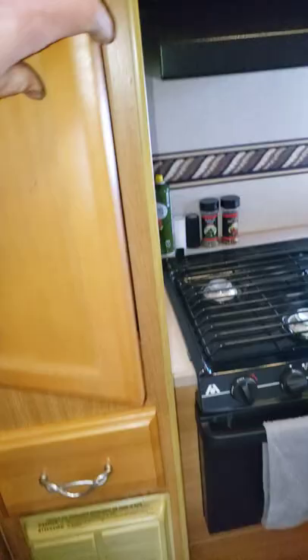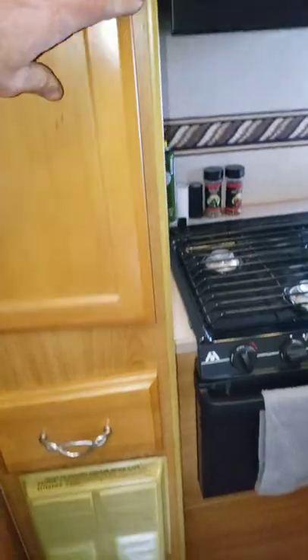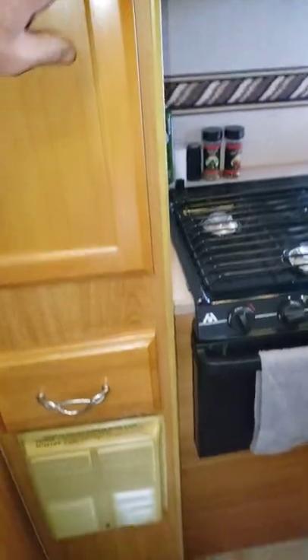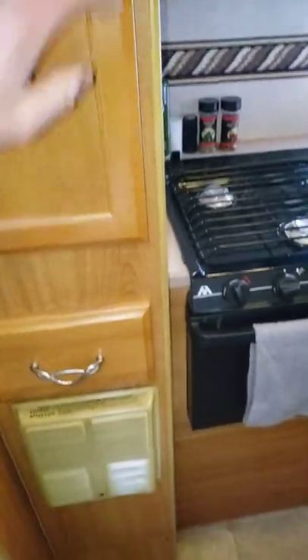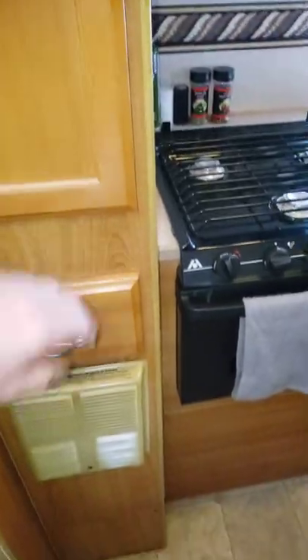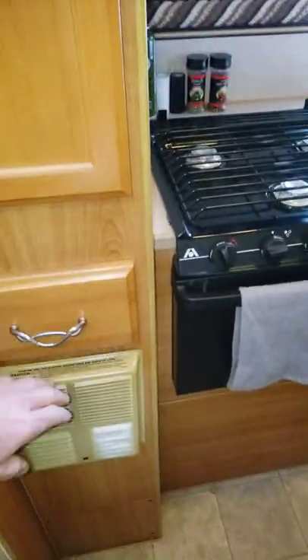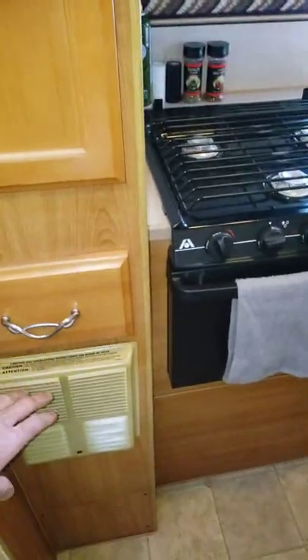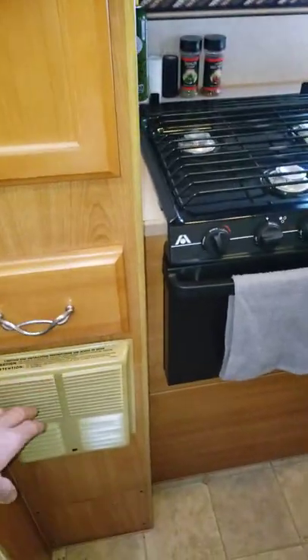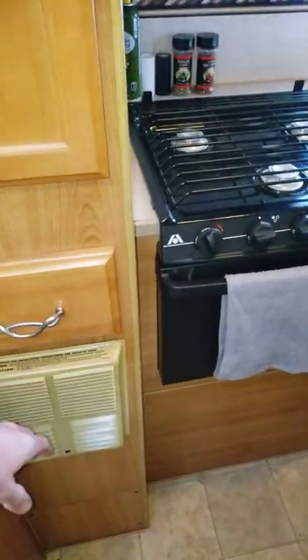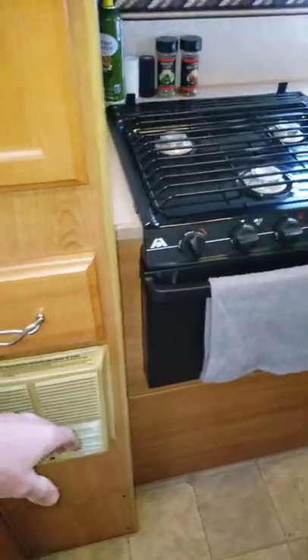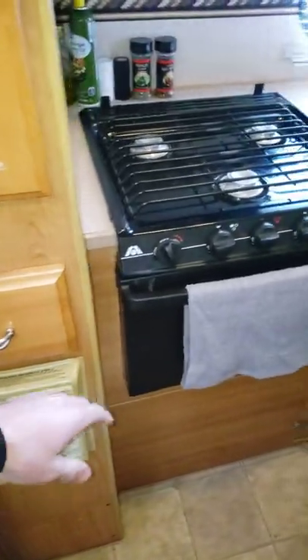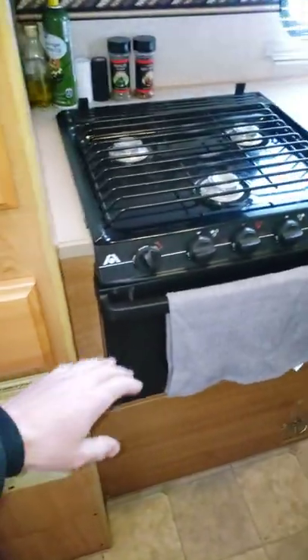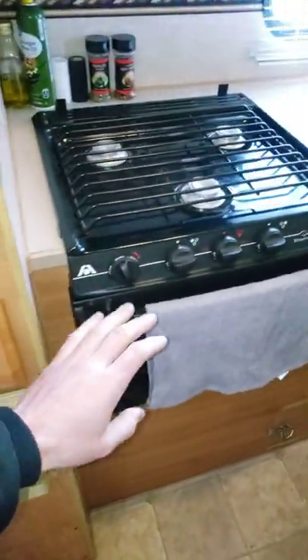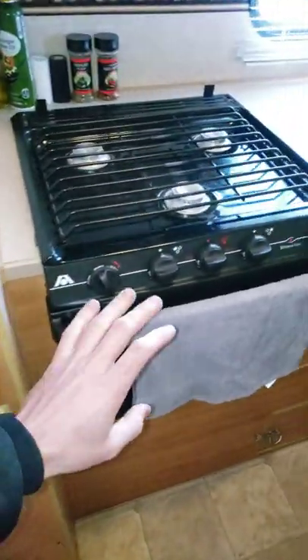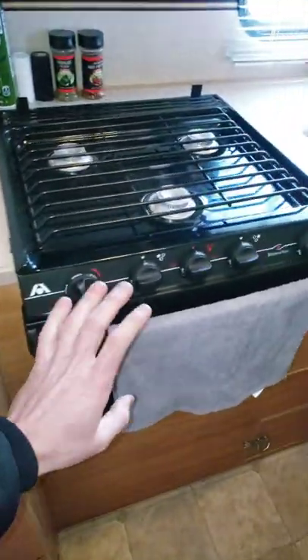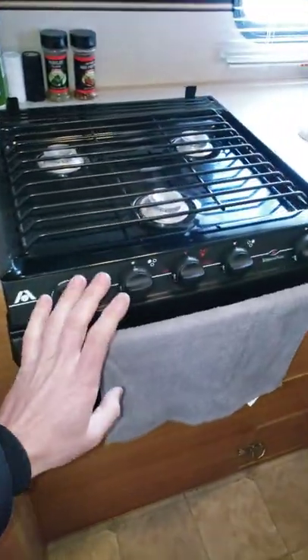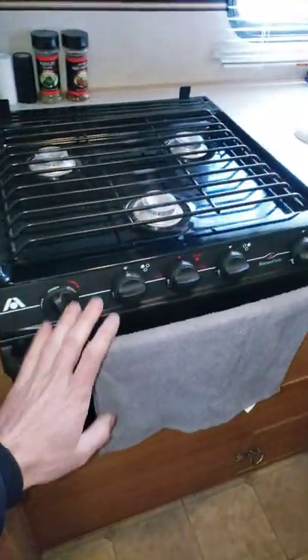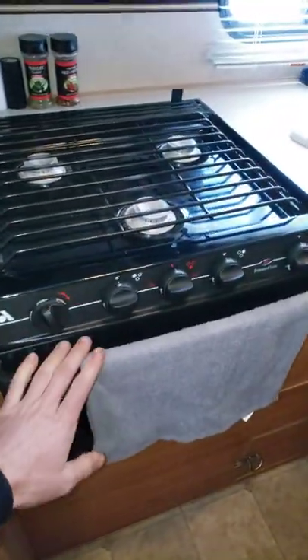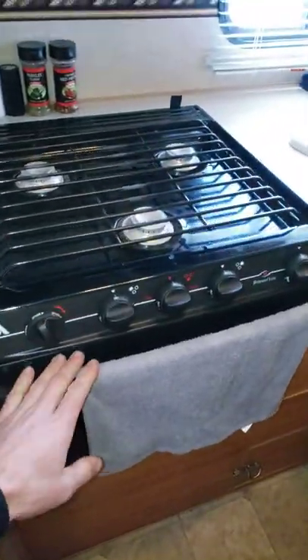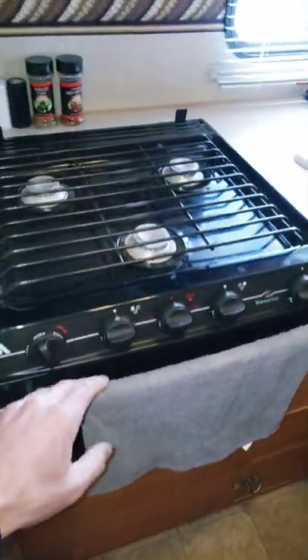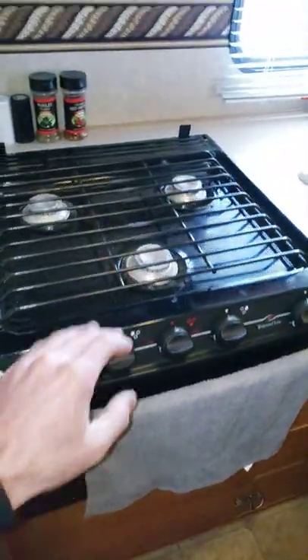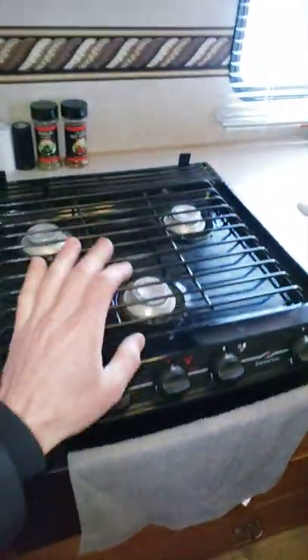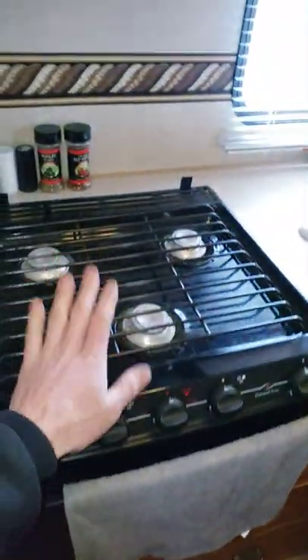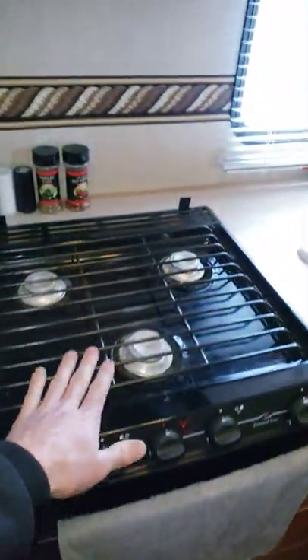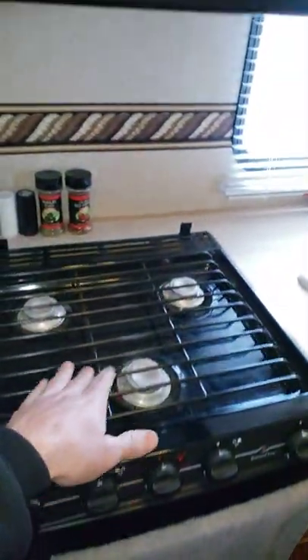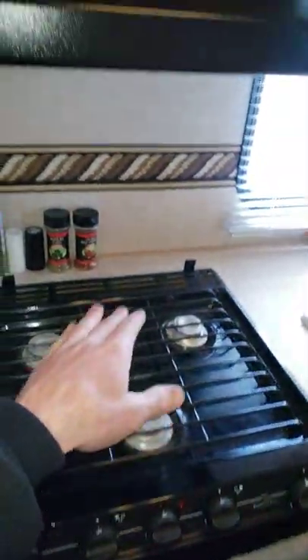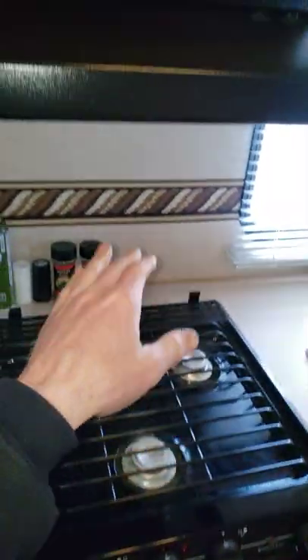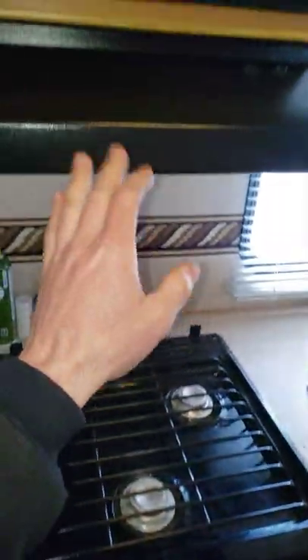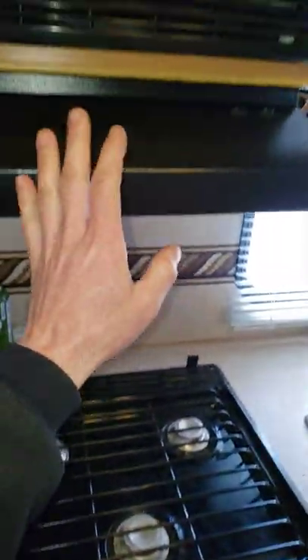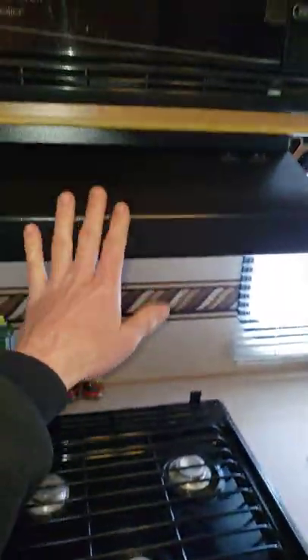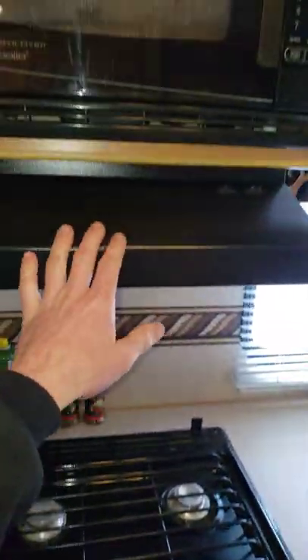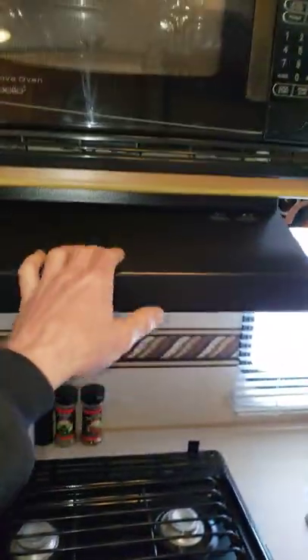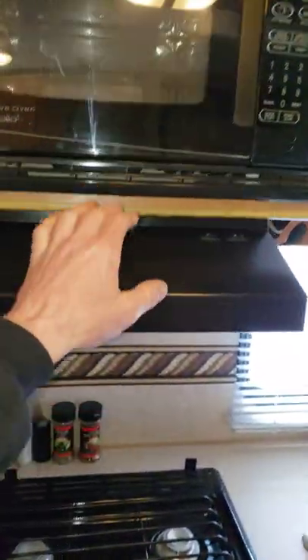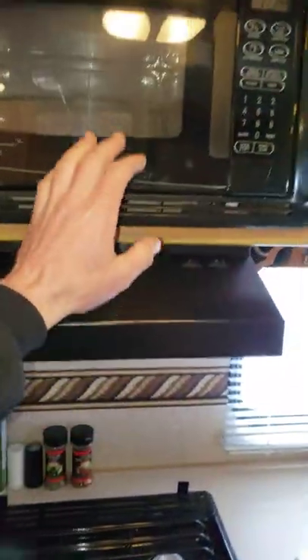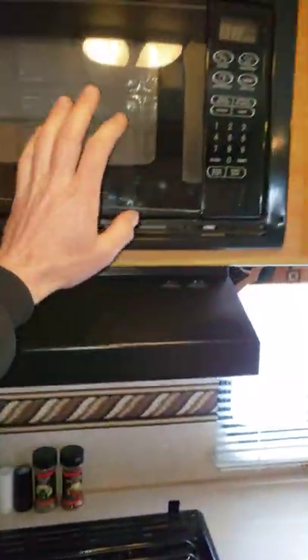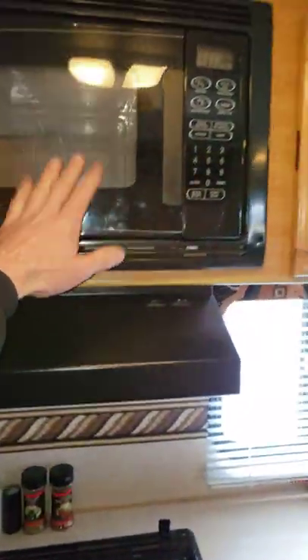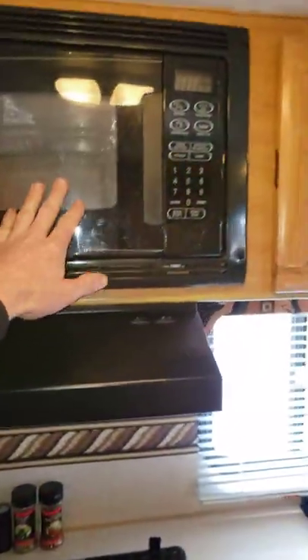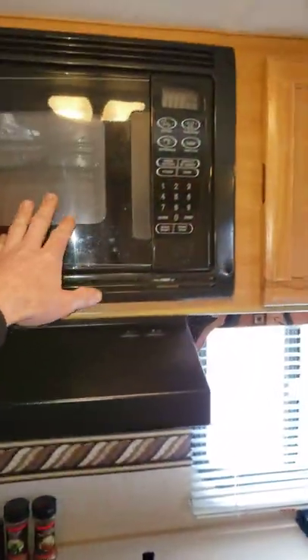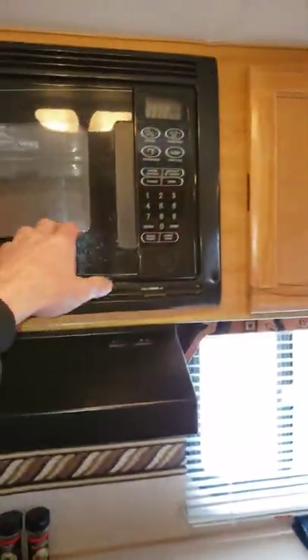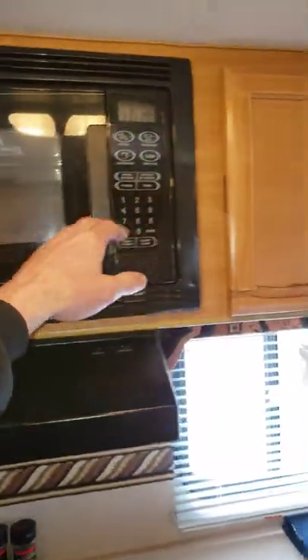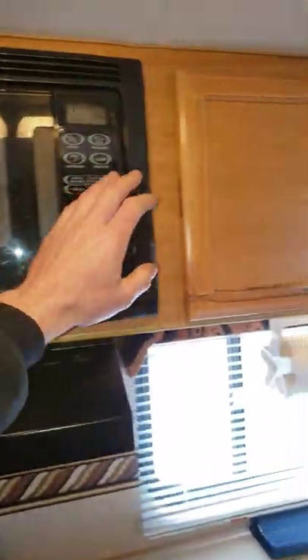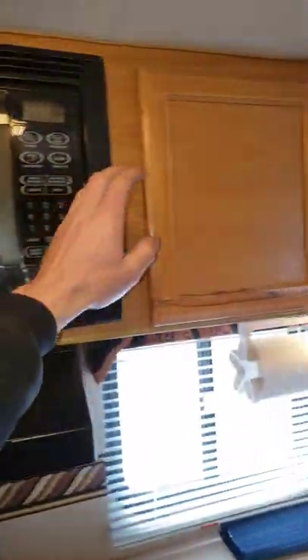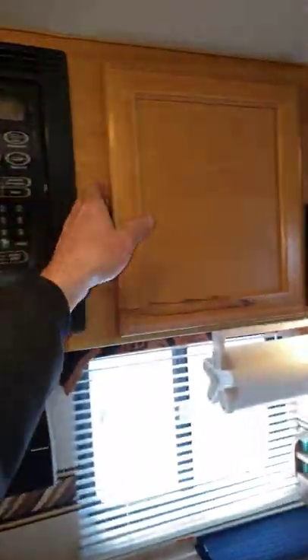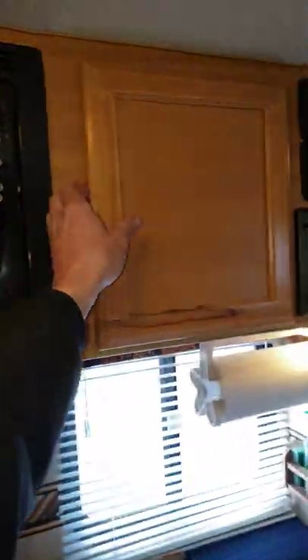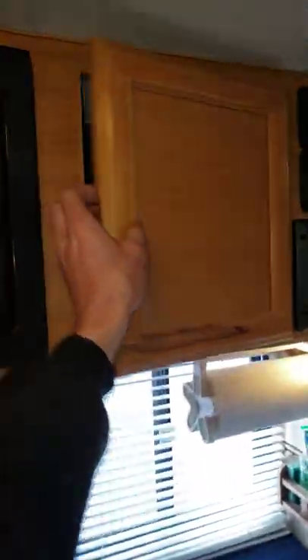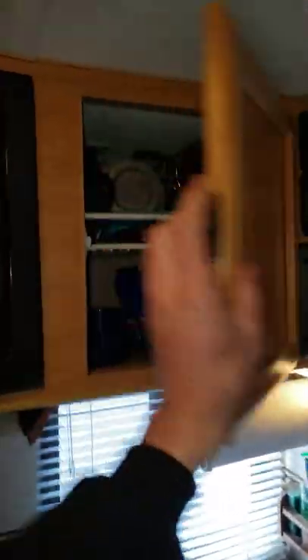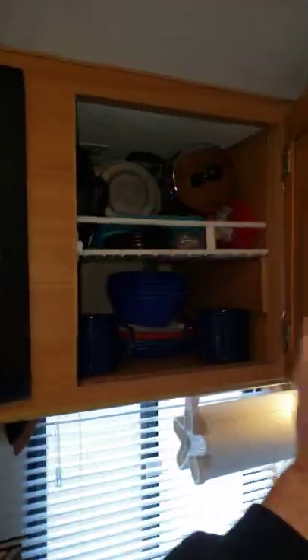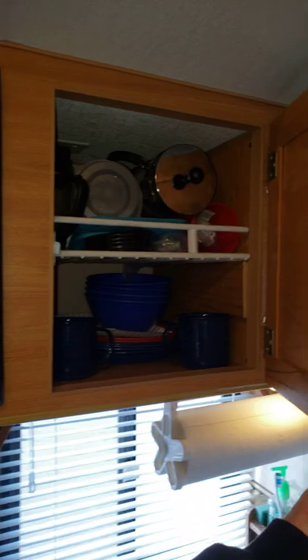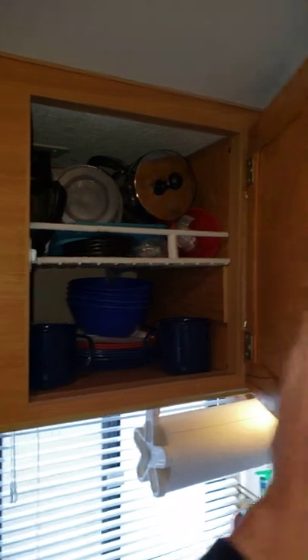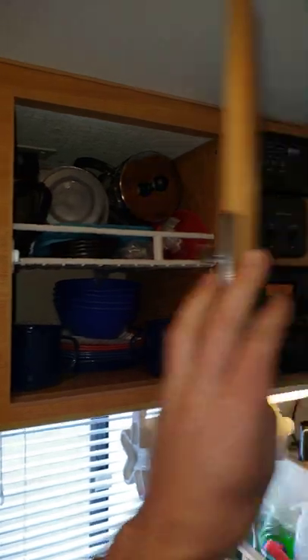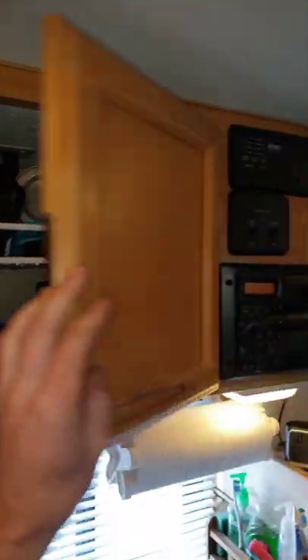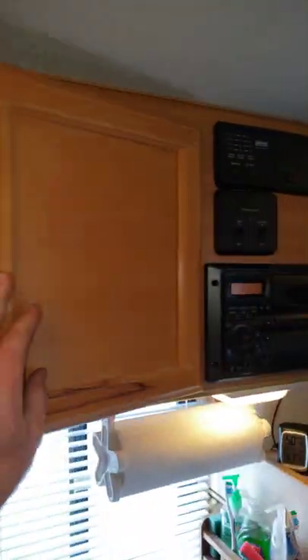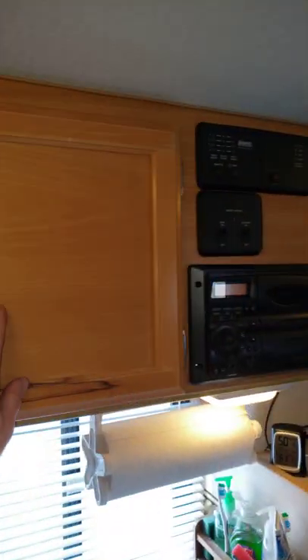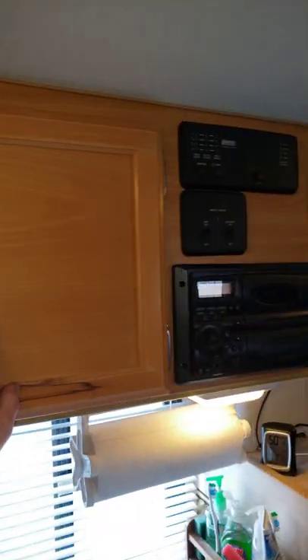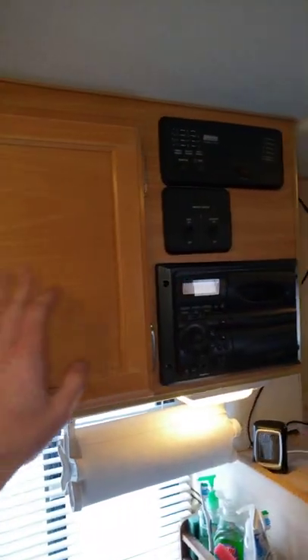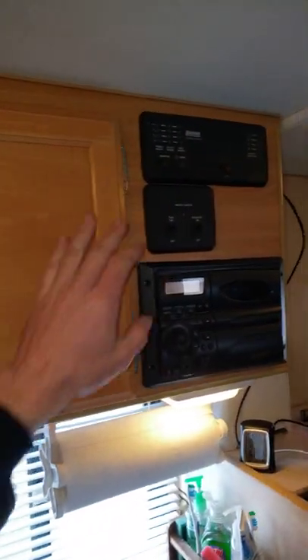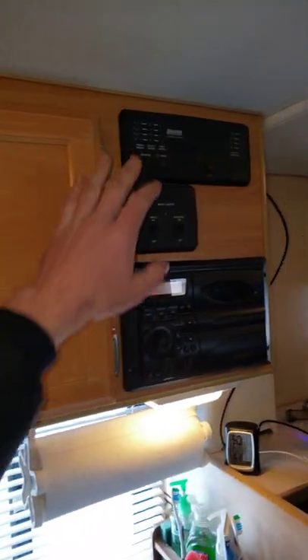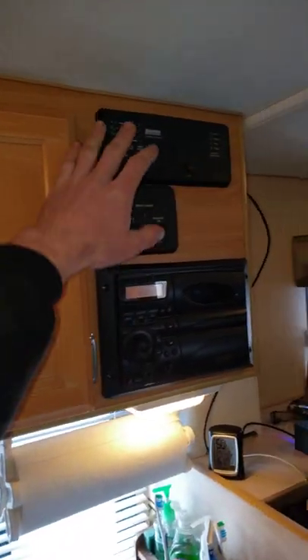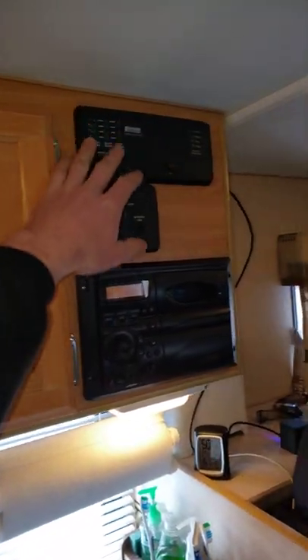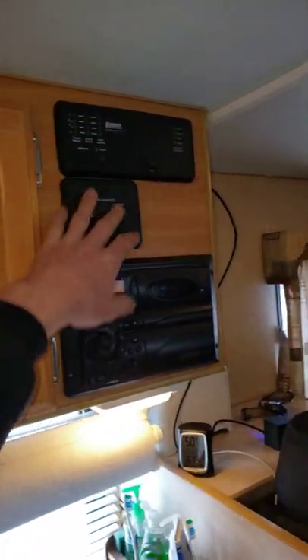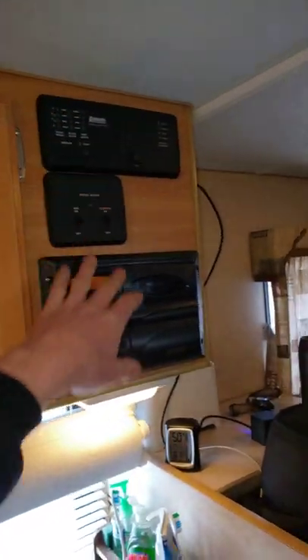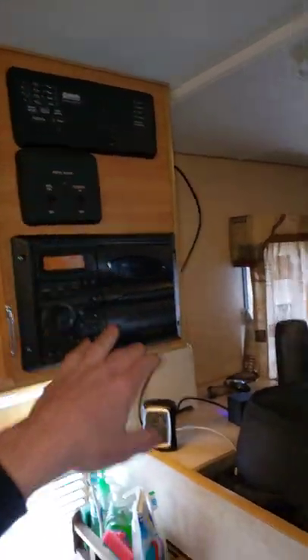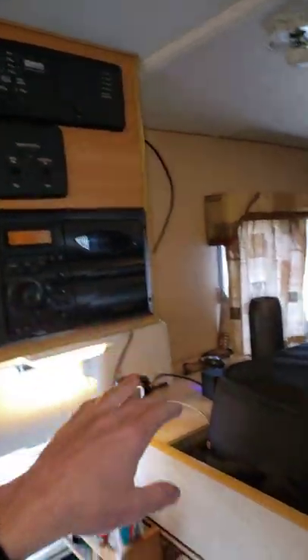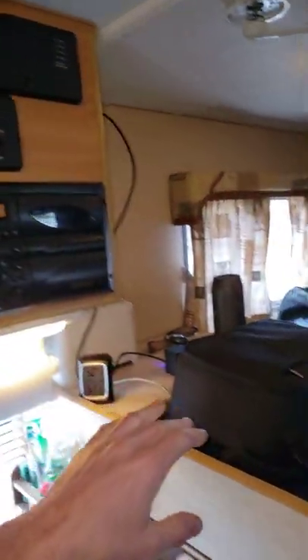This is the hot air furnace, oven, range, hood vent, microwave, more storage, and control panels.